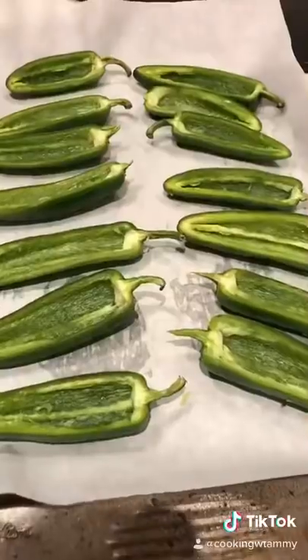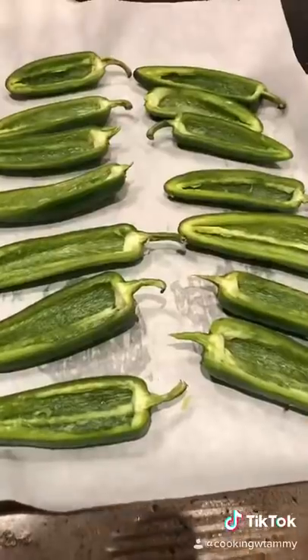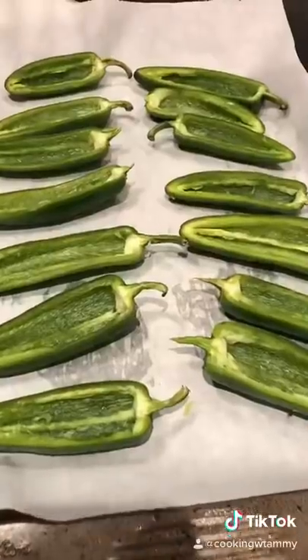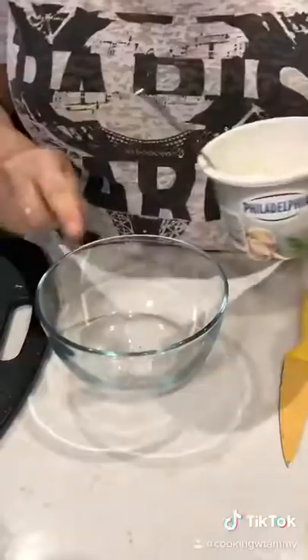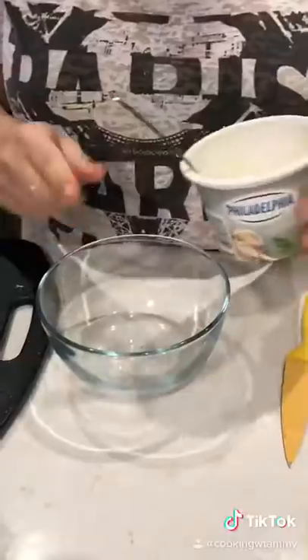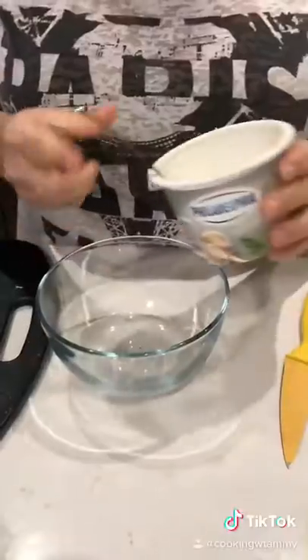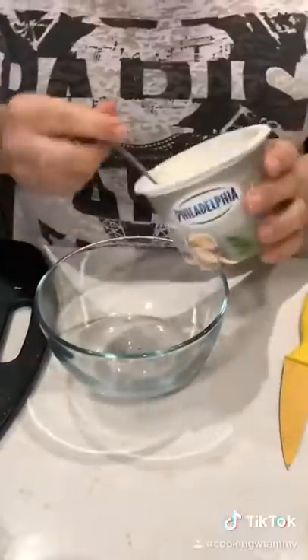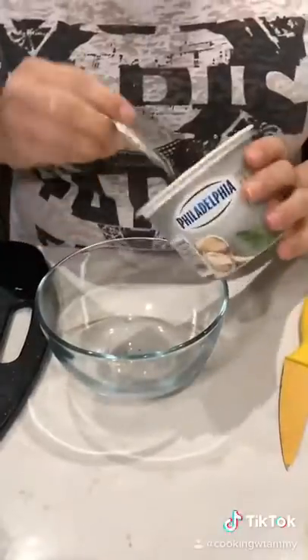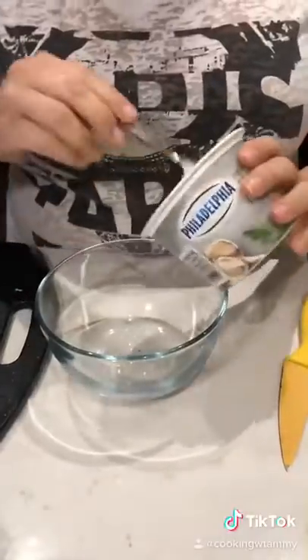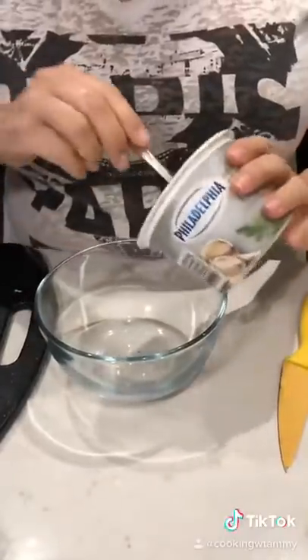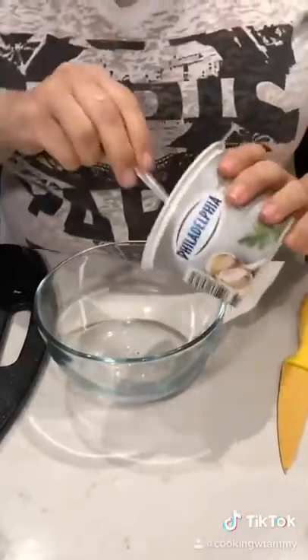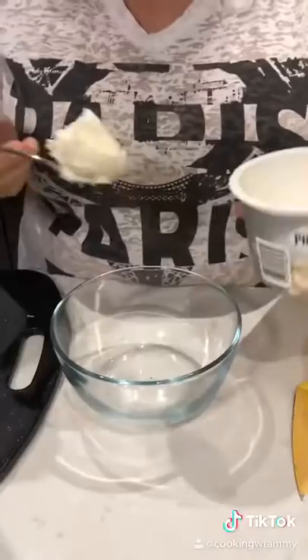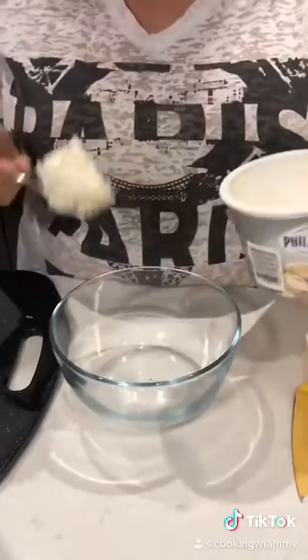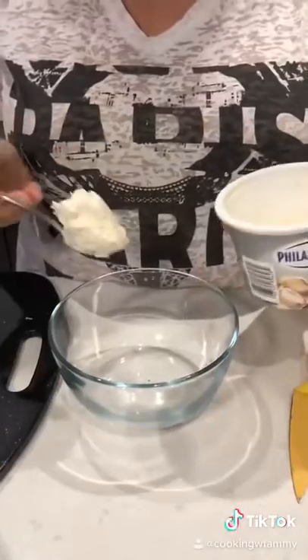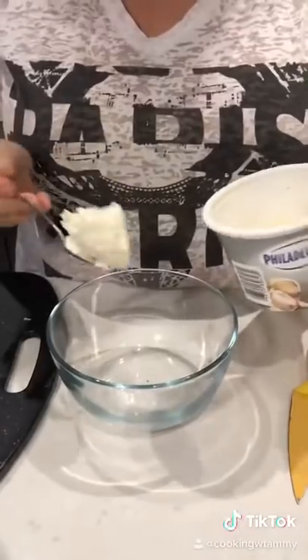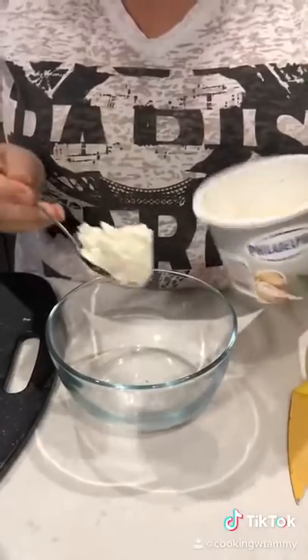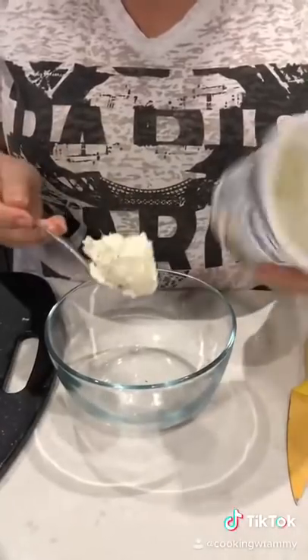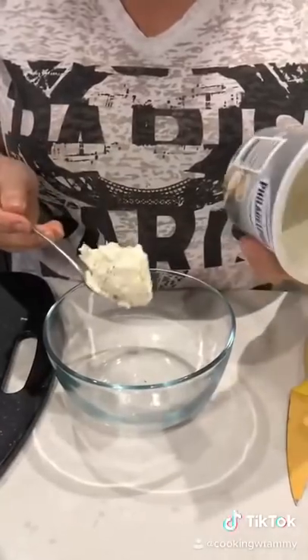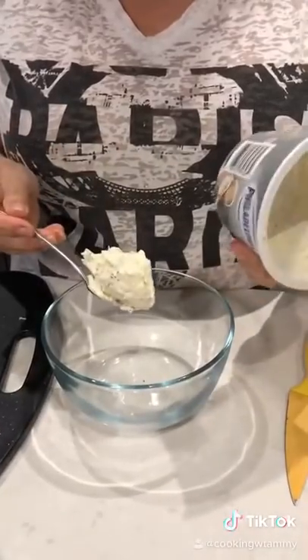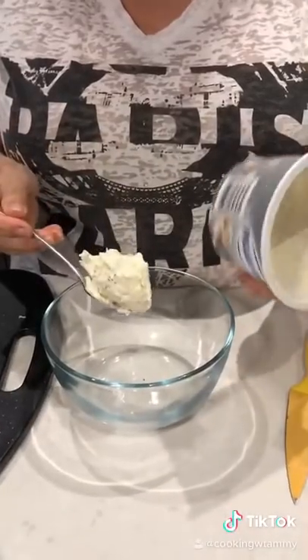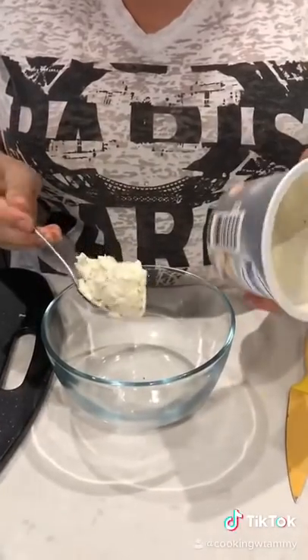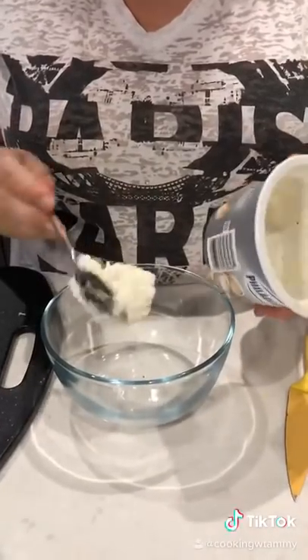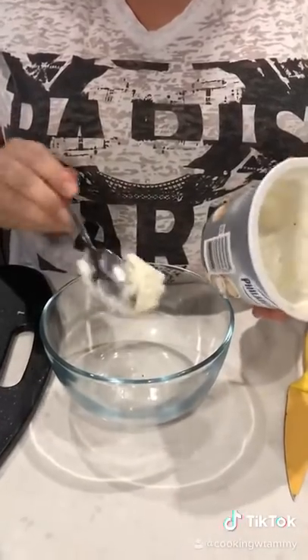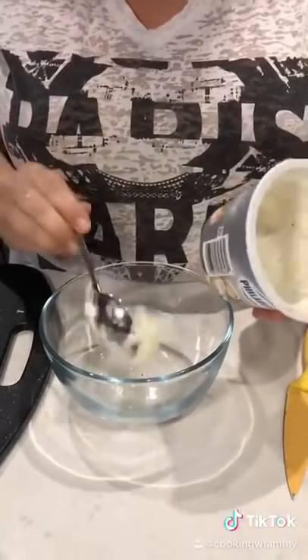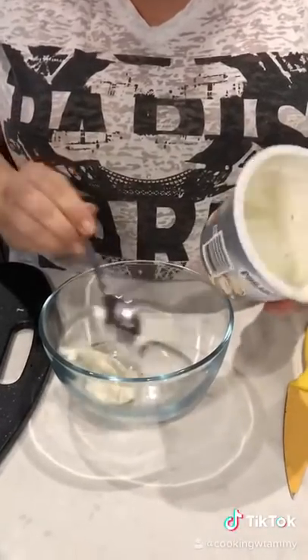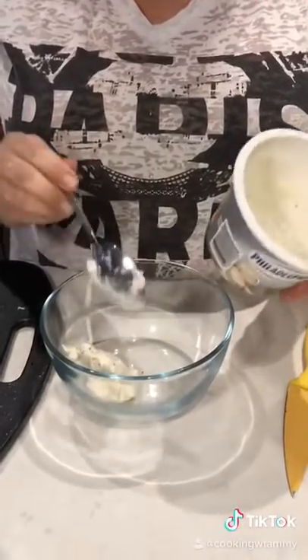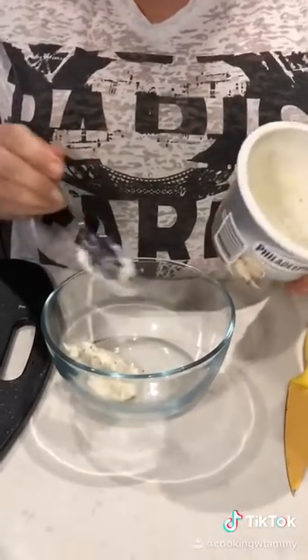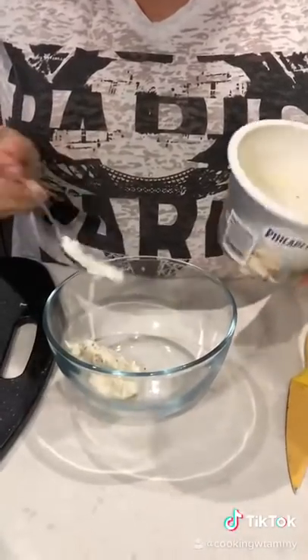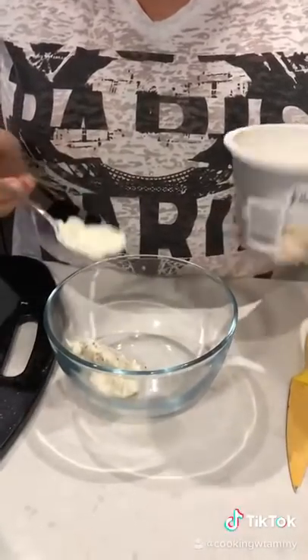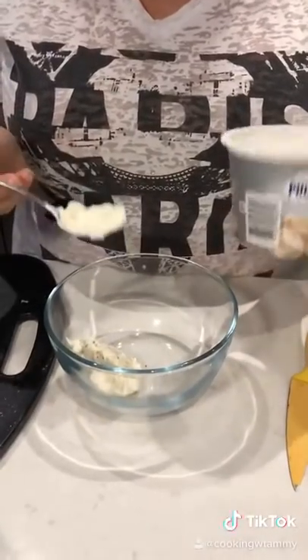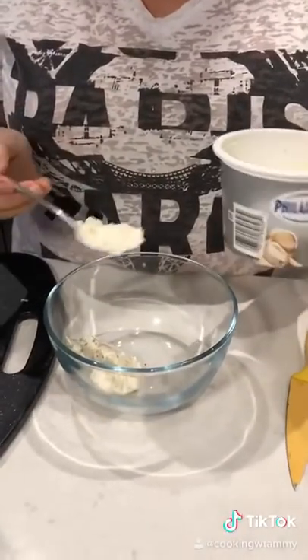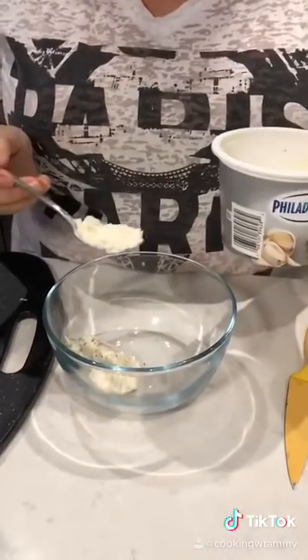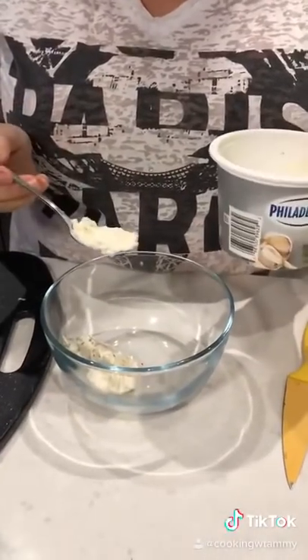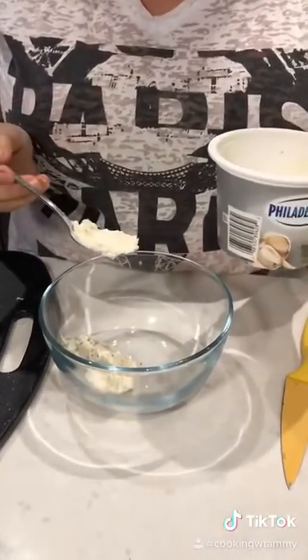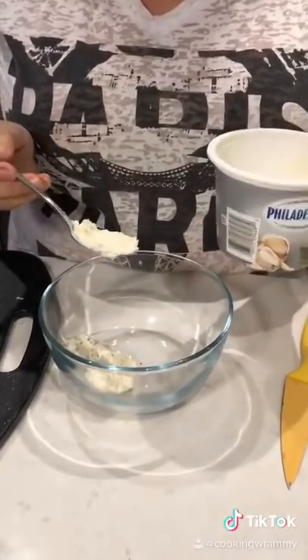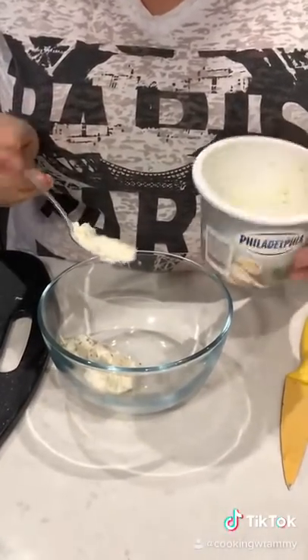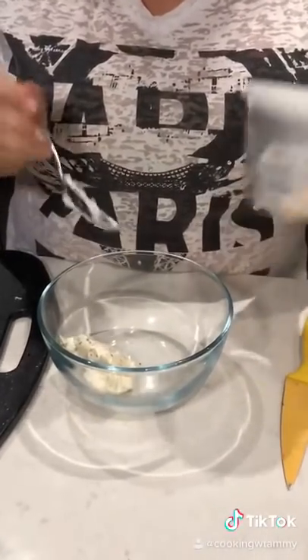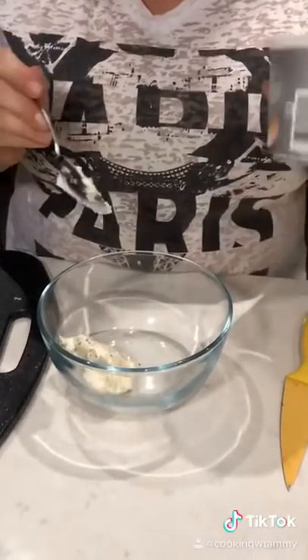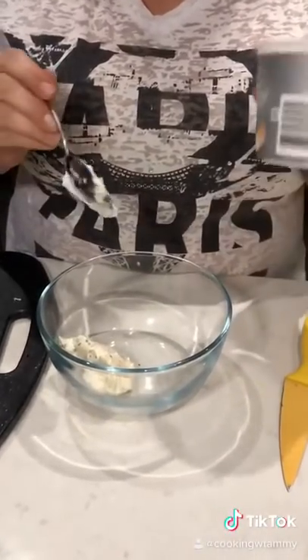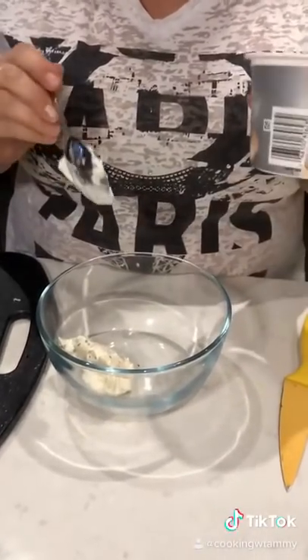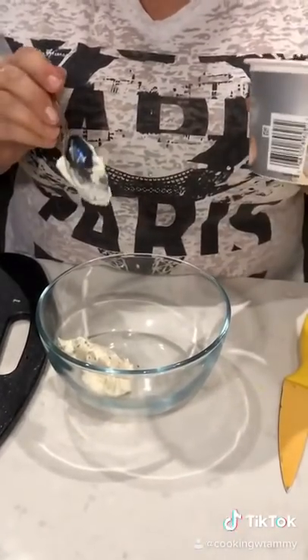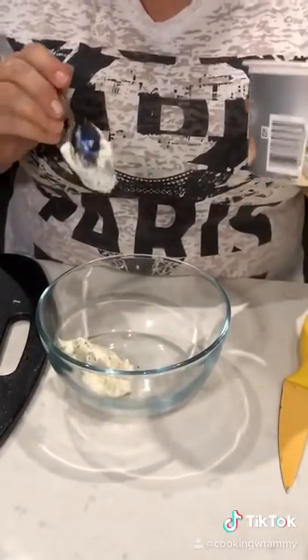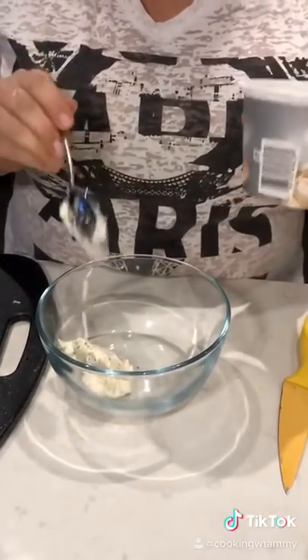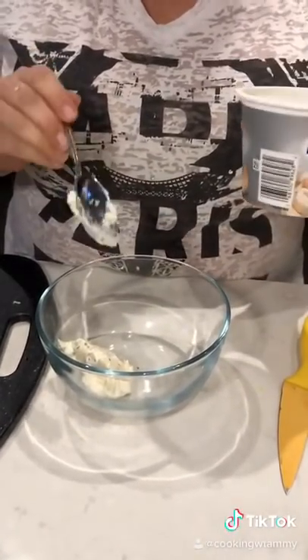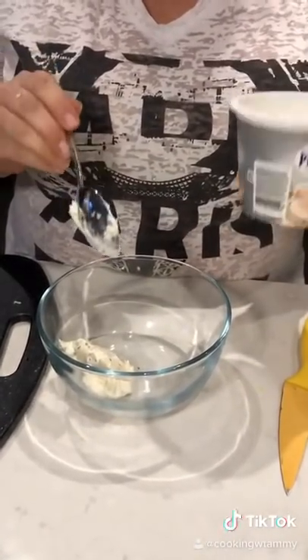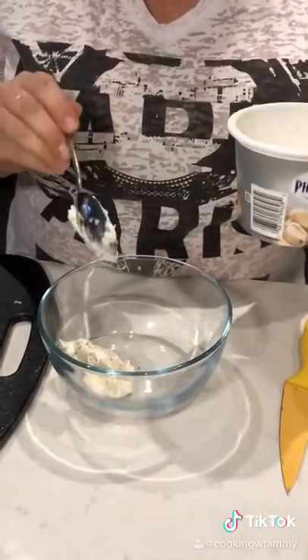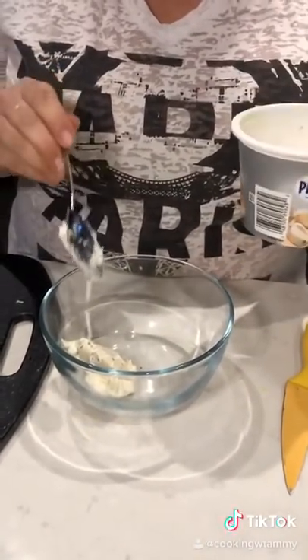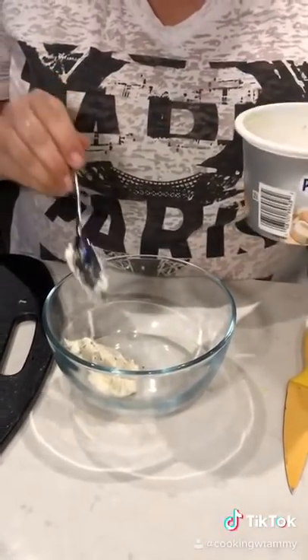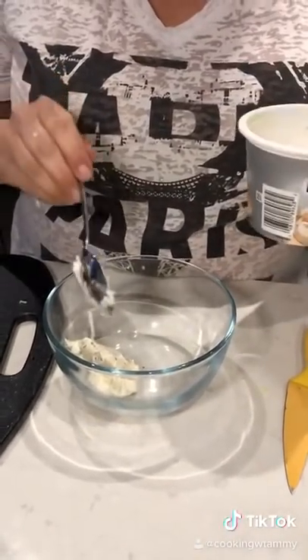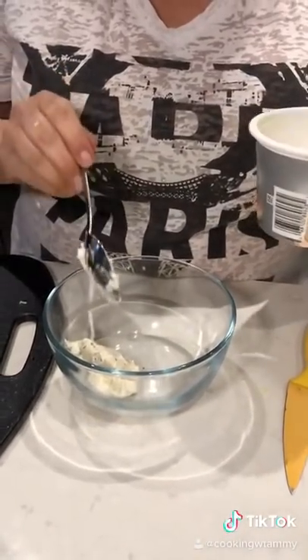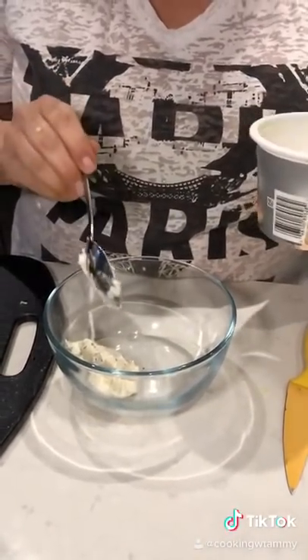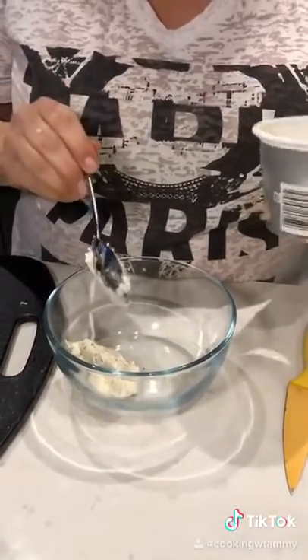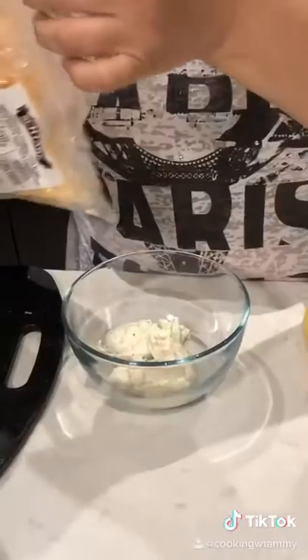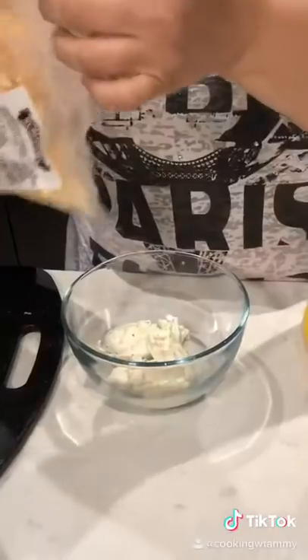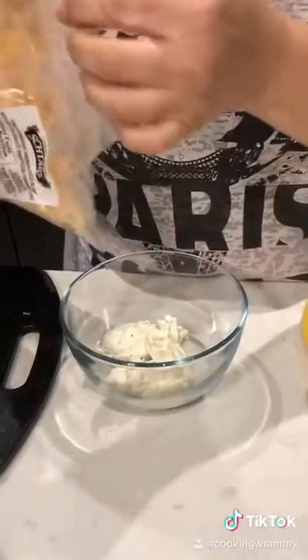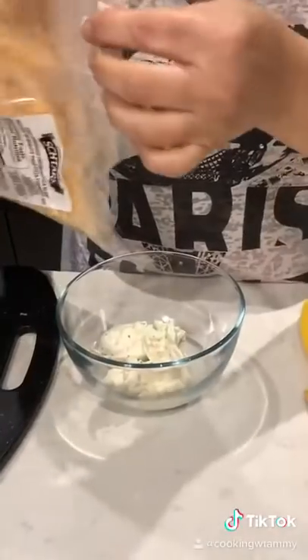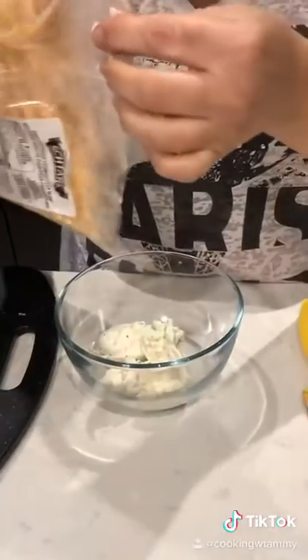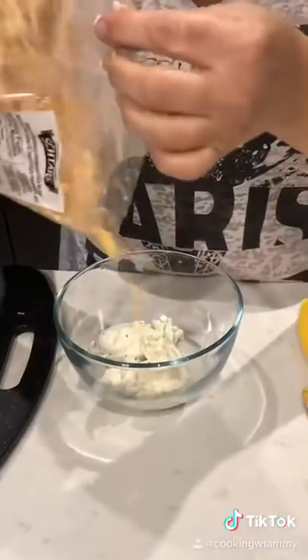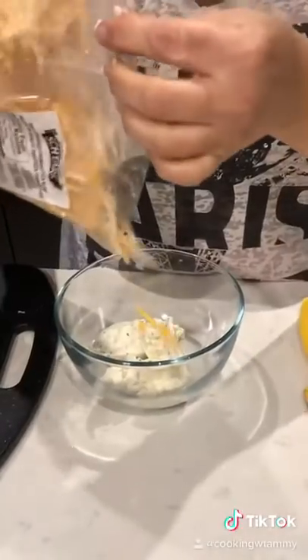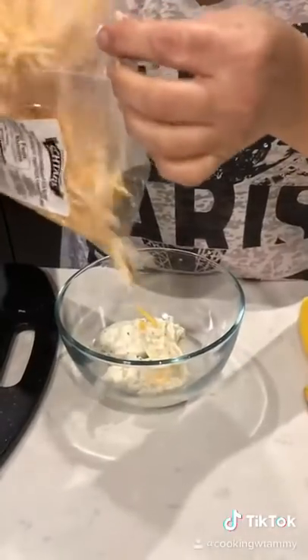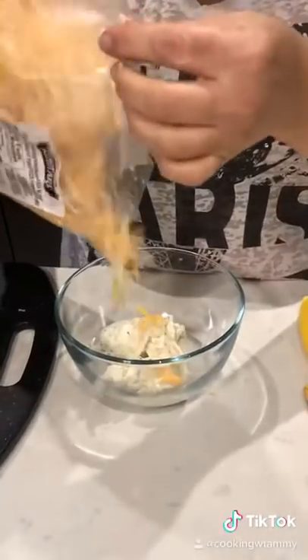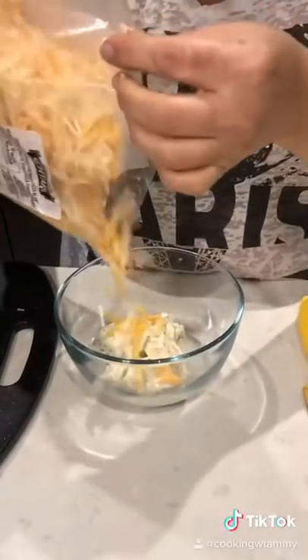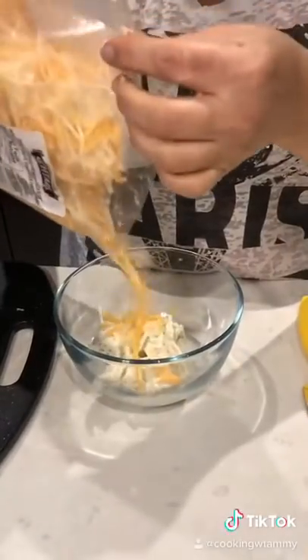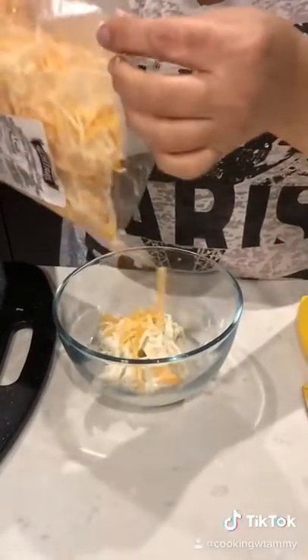Let's make the filling. Garlic and herb cream cheese. If you use the plain cream cheese, just add garlic and some herbs to it. Add some shredded cheese to it.